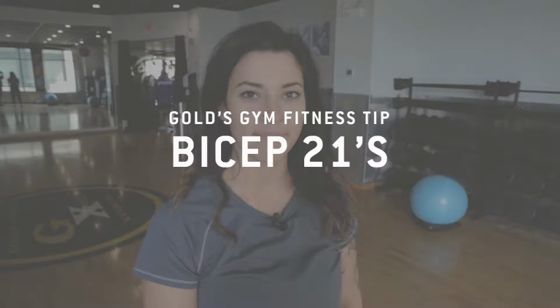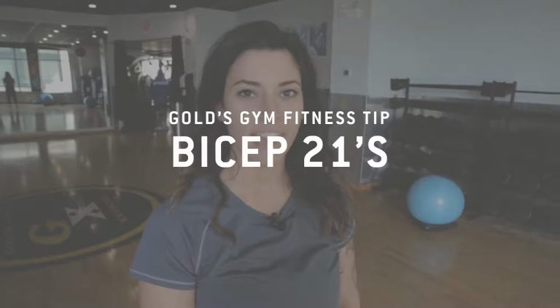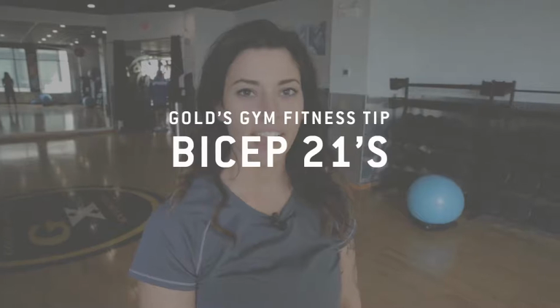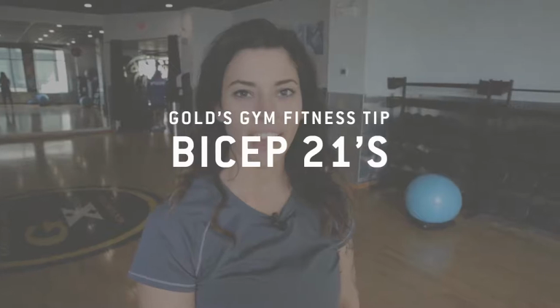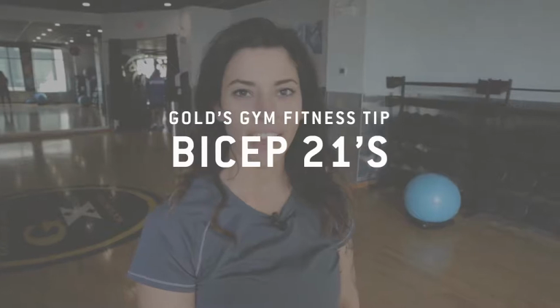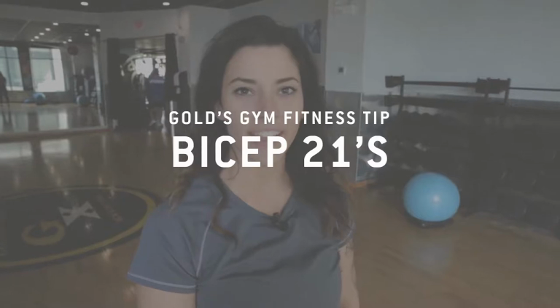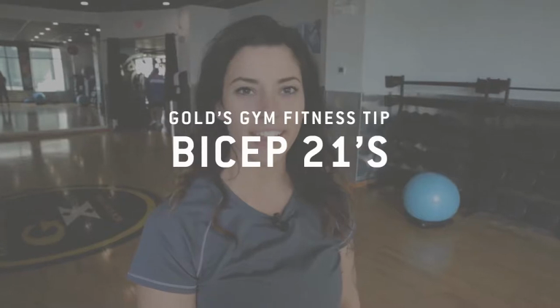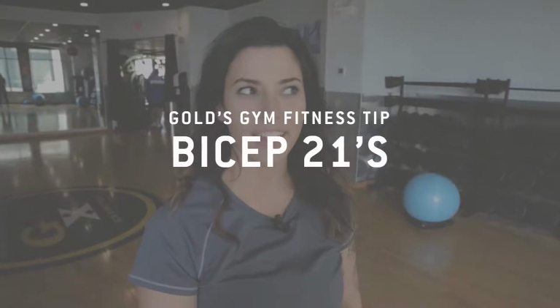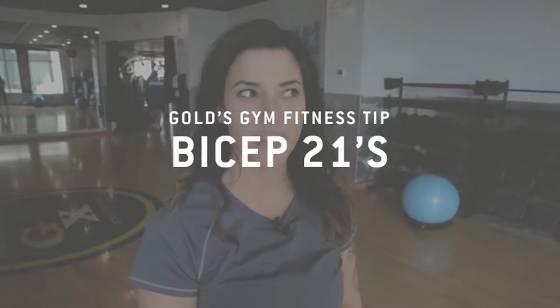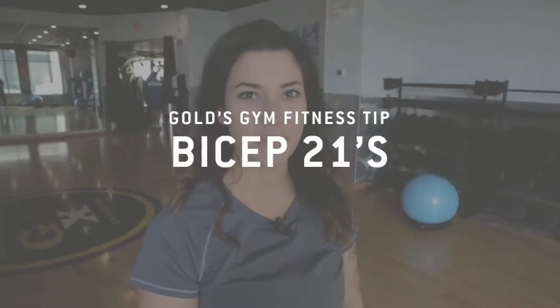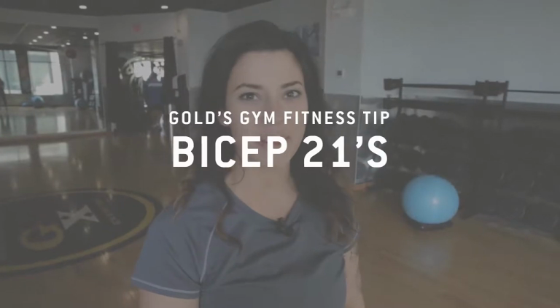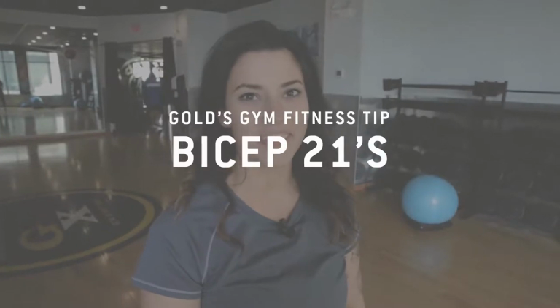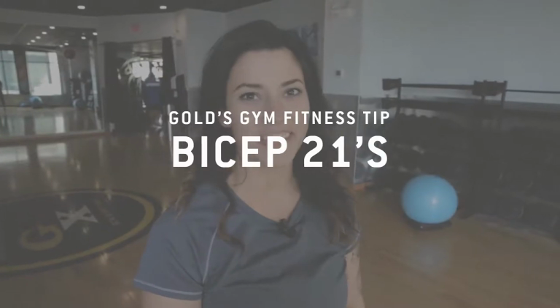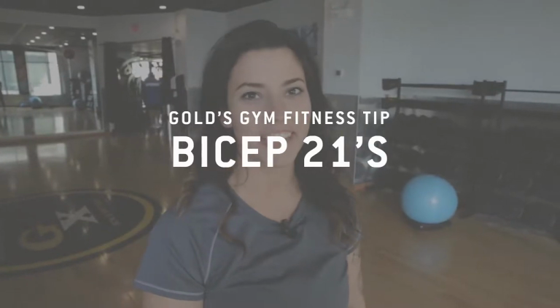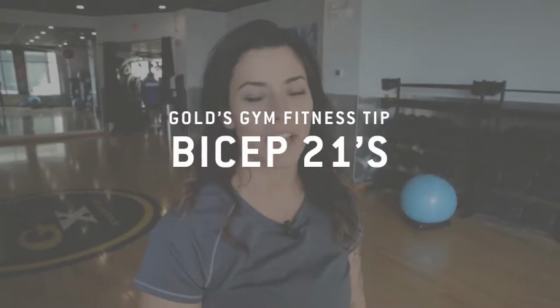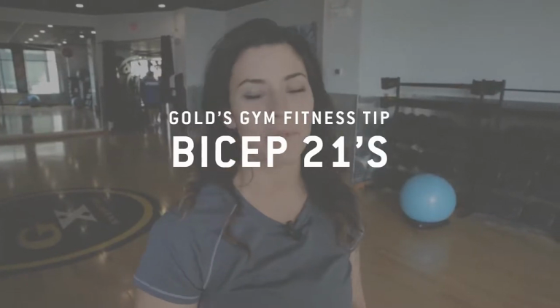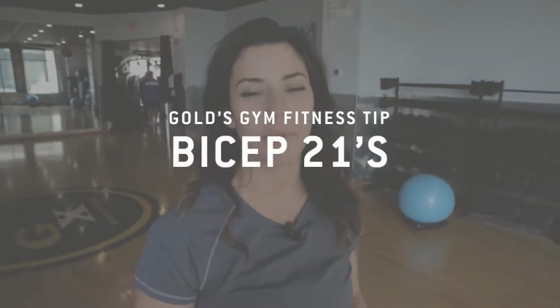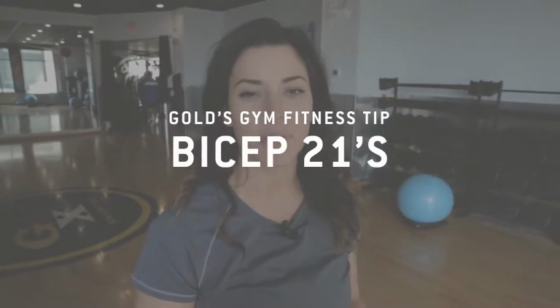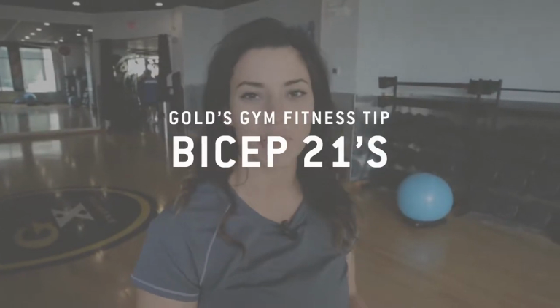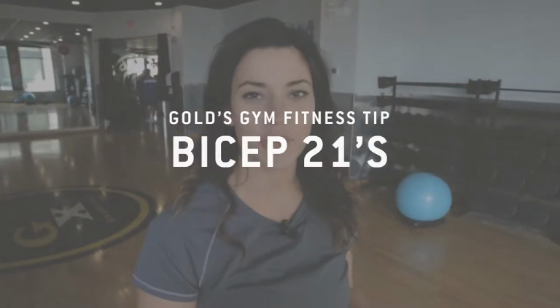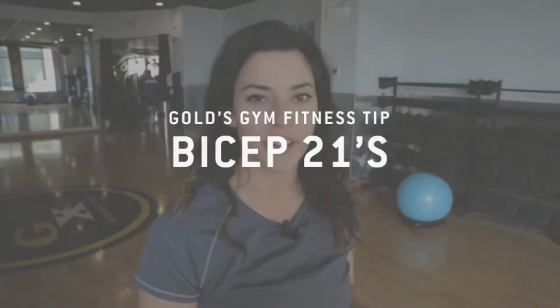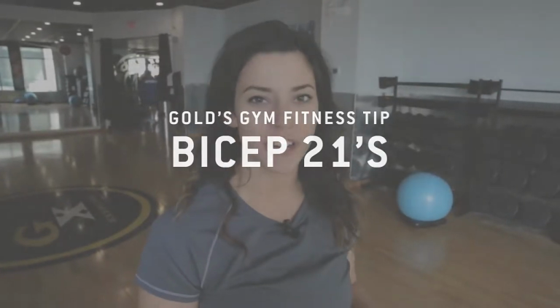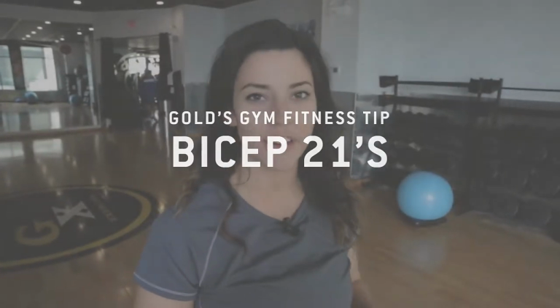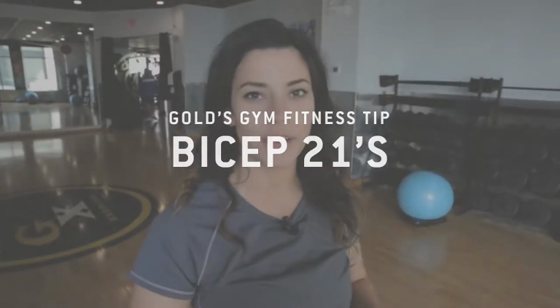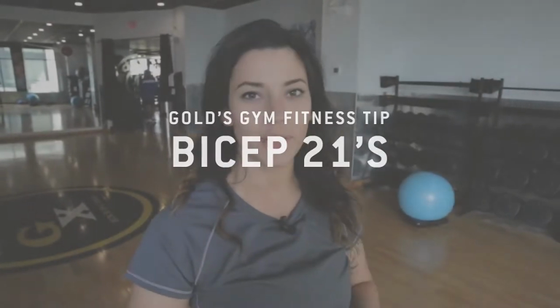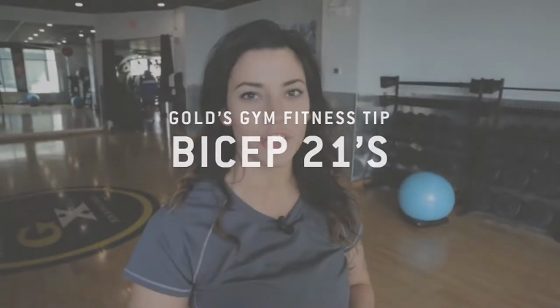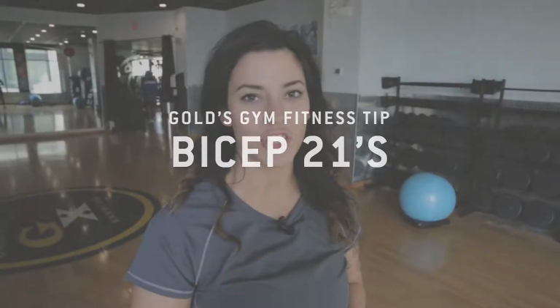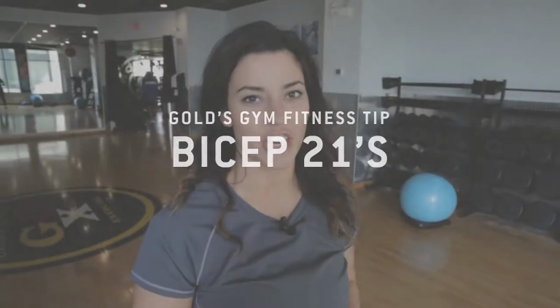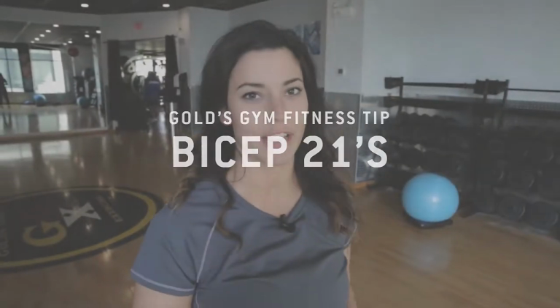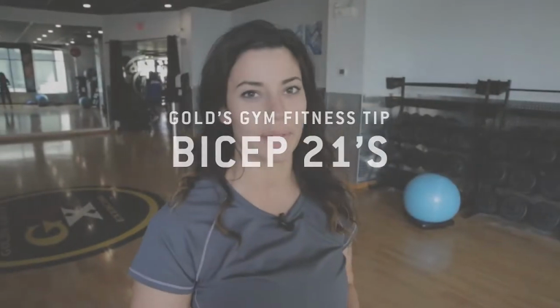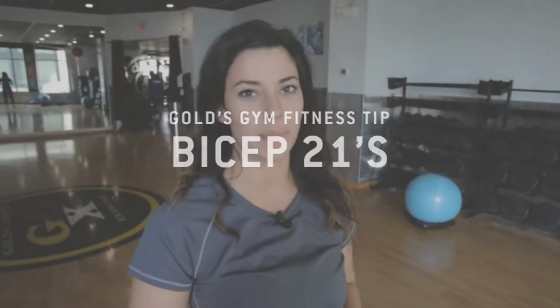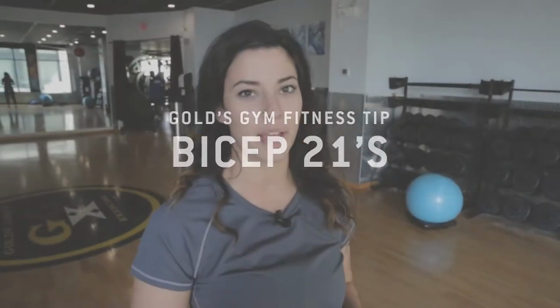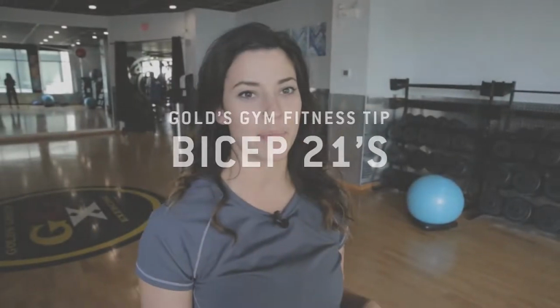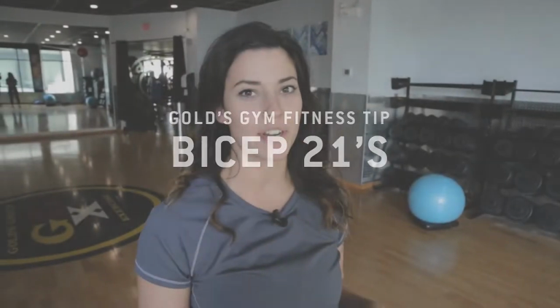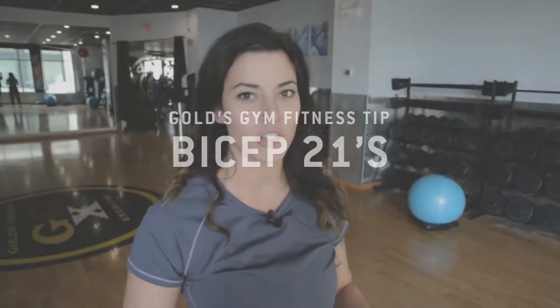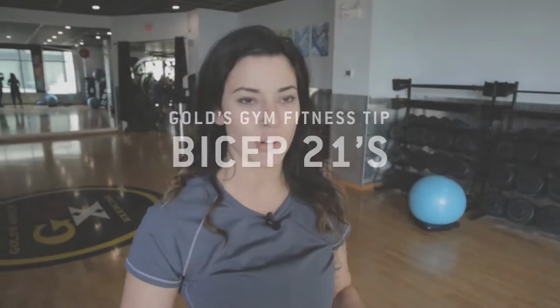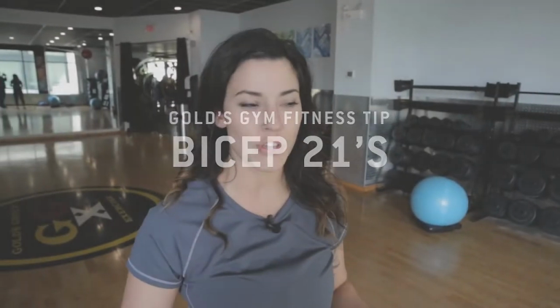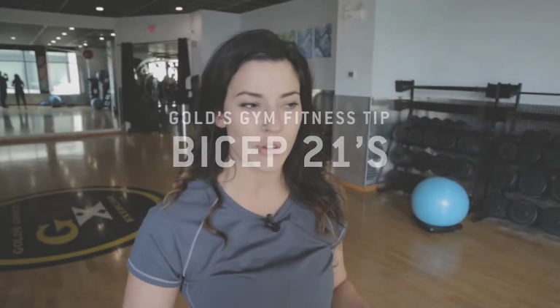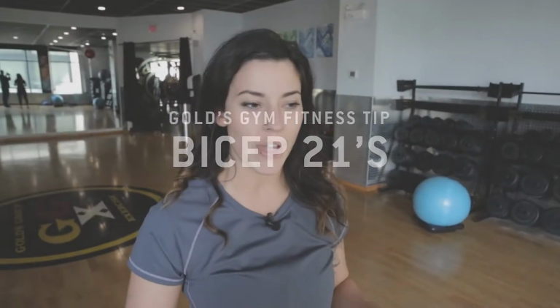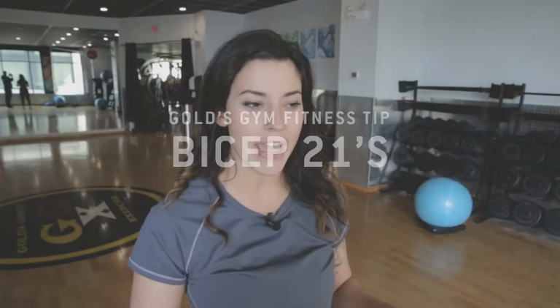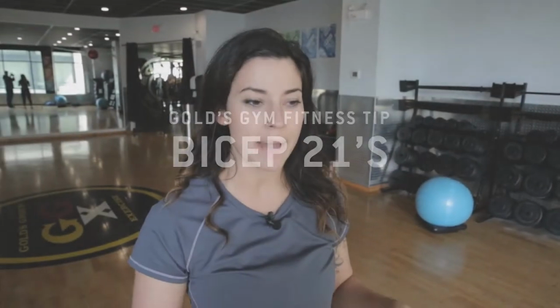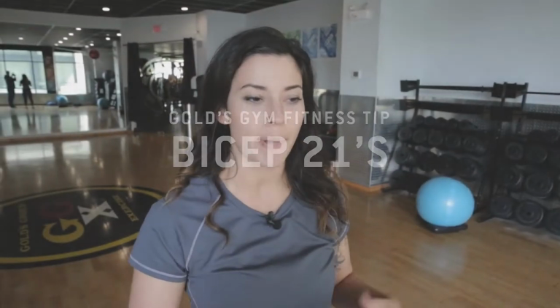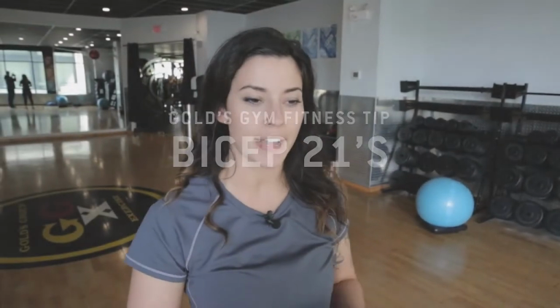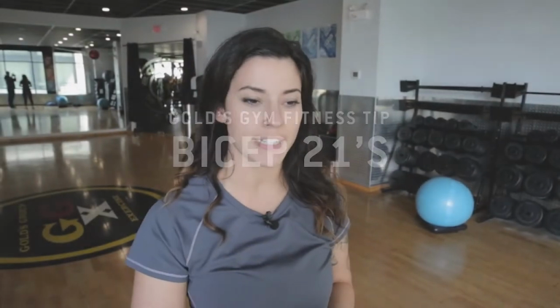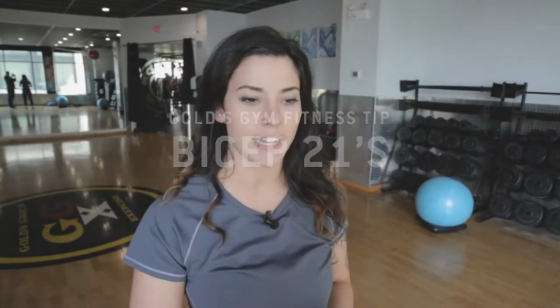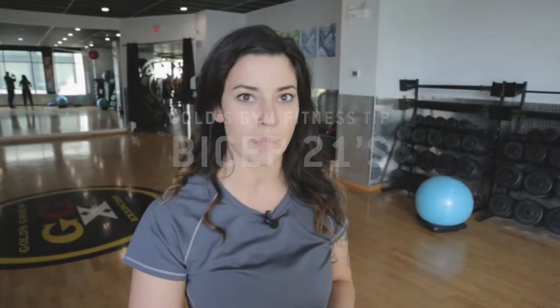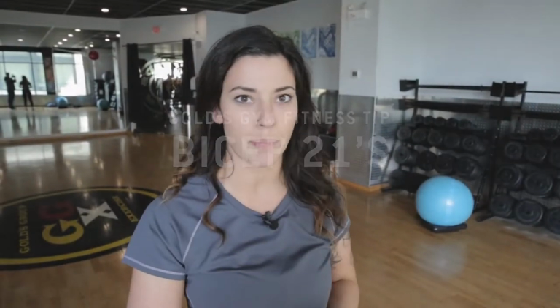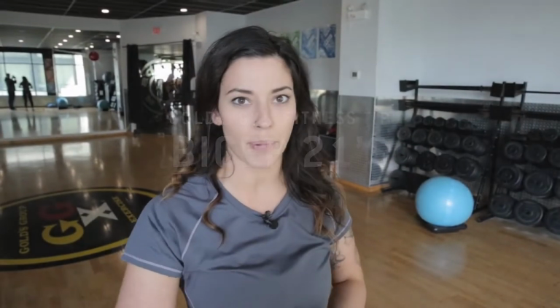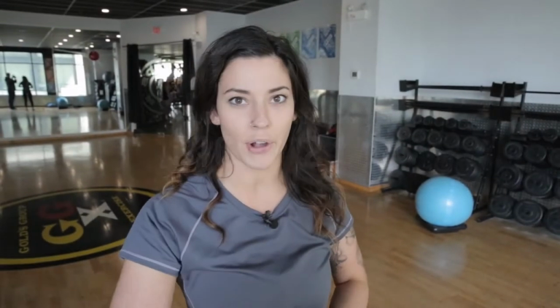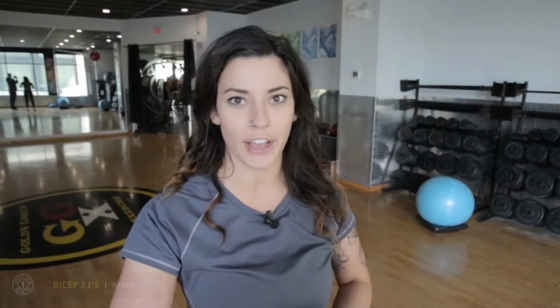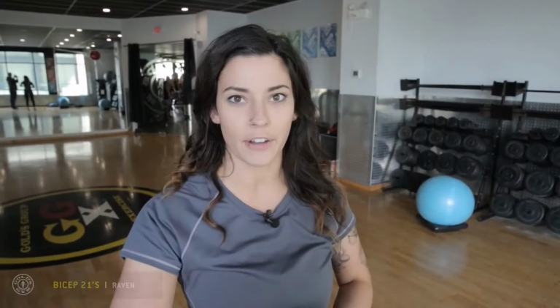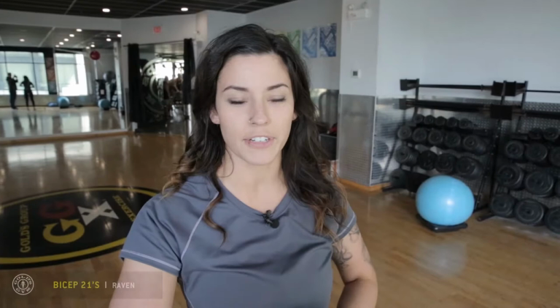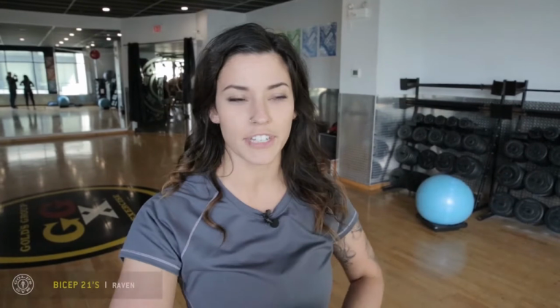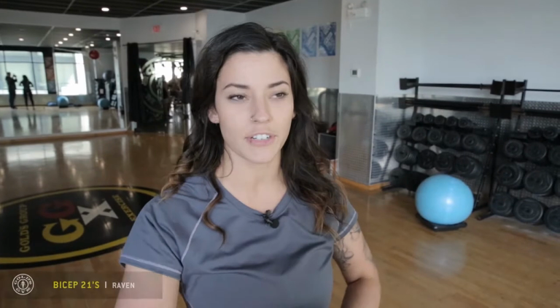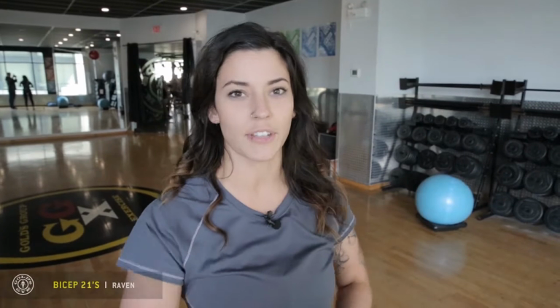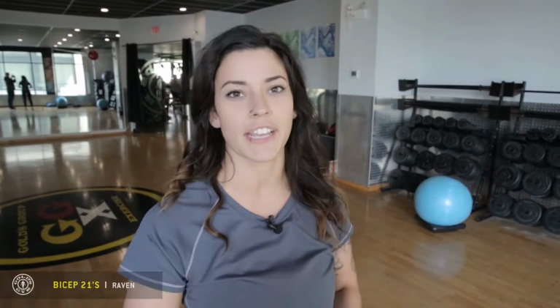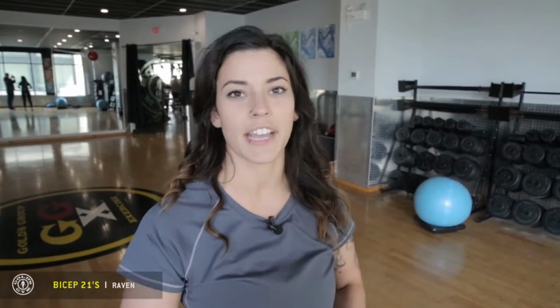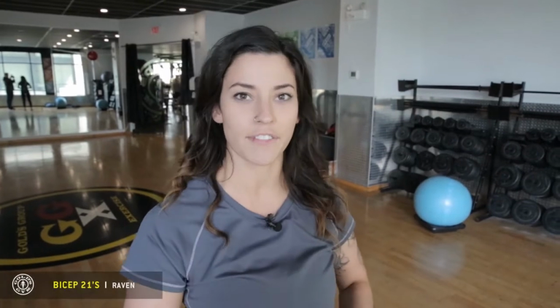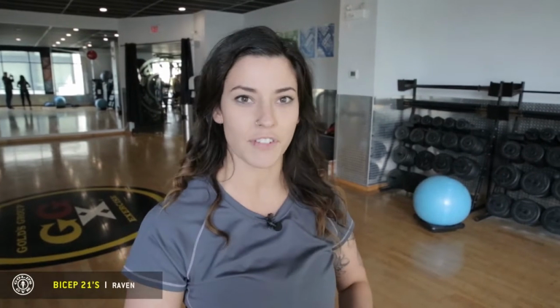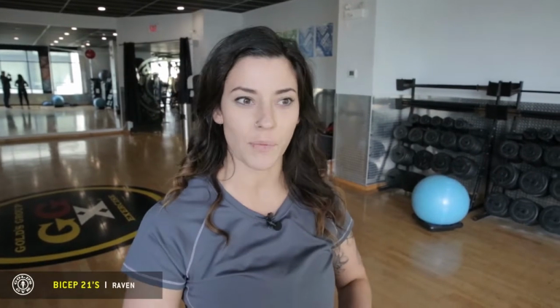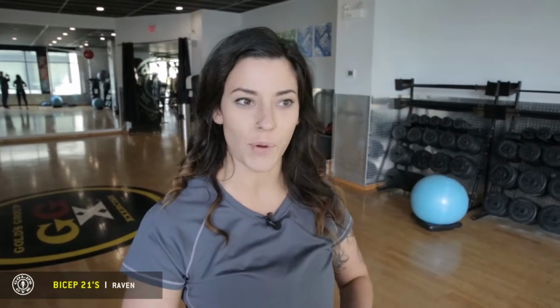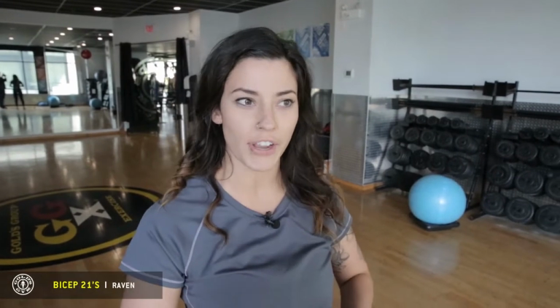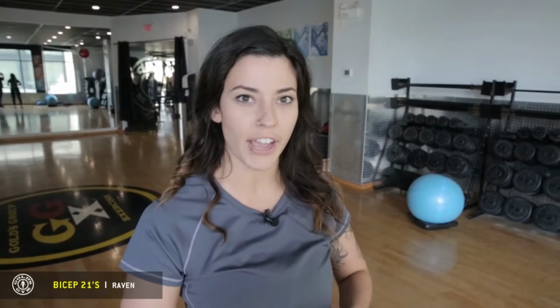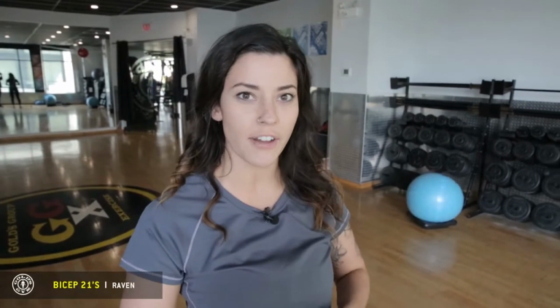Hi, I'm Raven. I'm a personal trainer here at Gold's Gym. I'm going to show you a bicep burnout to do at the end of your workout.